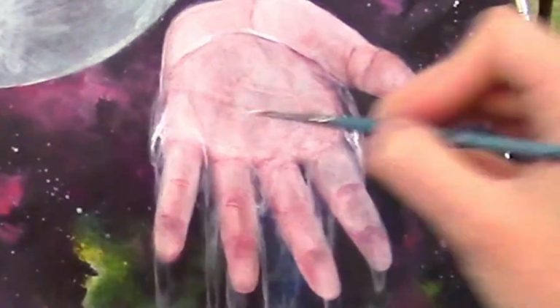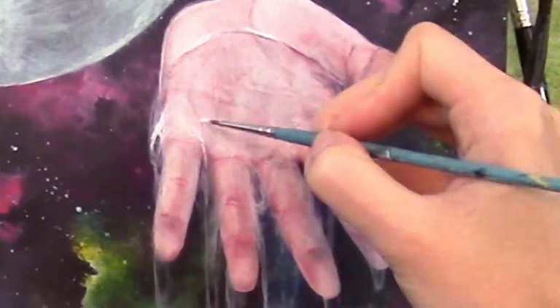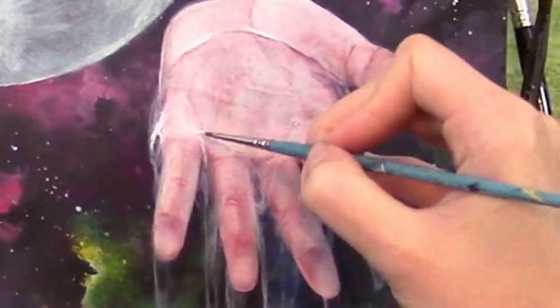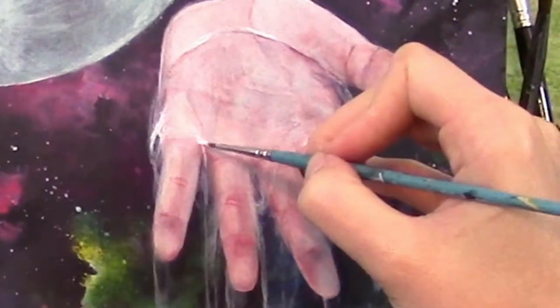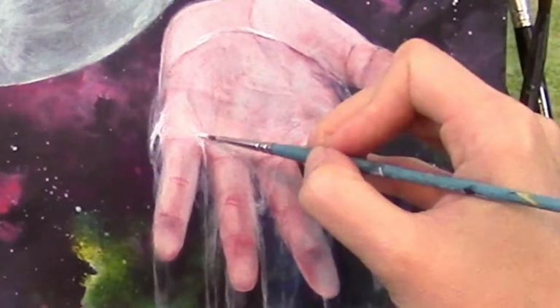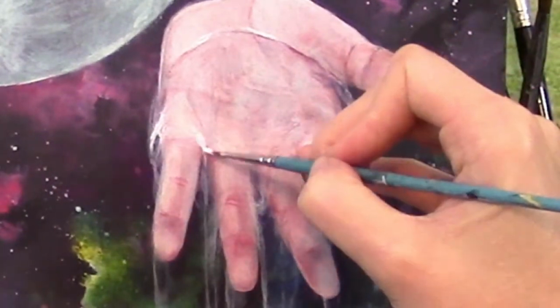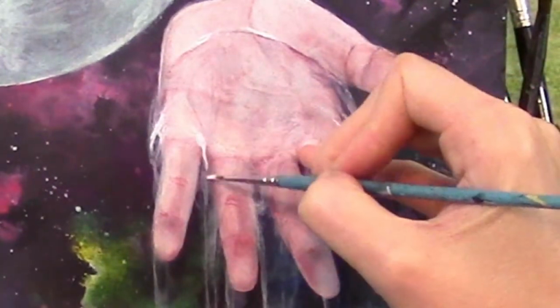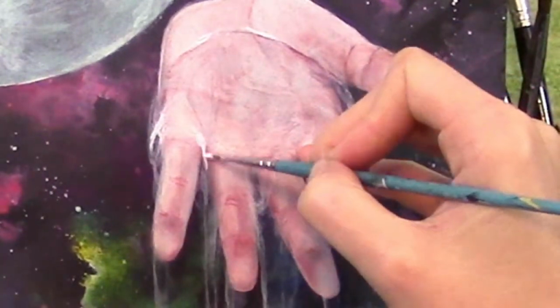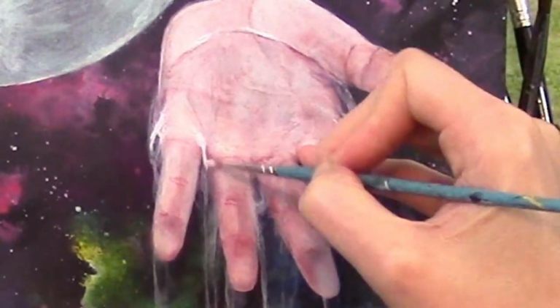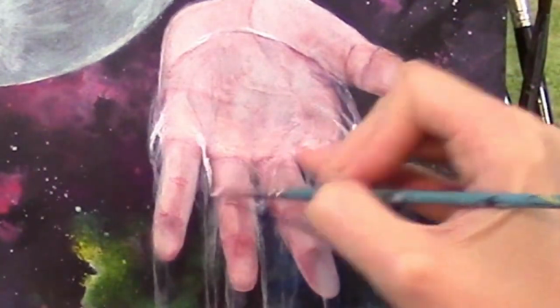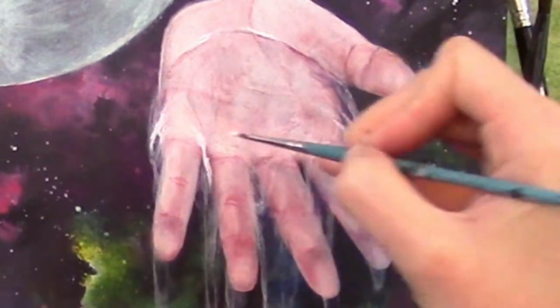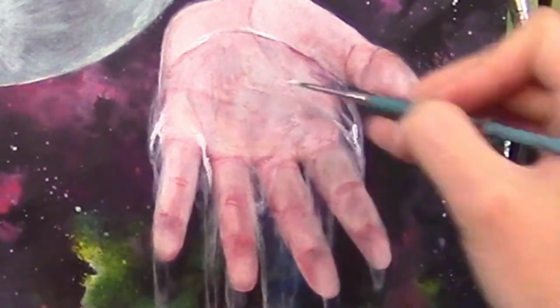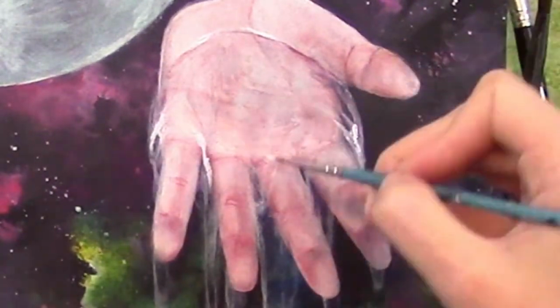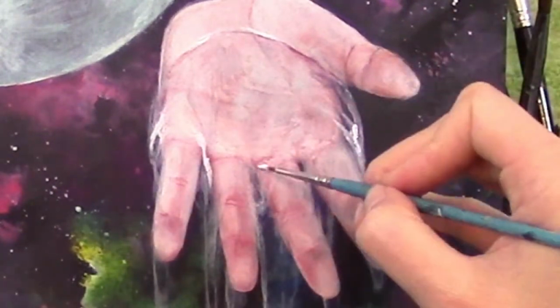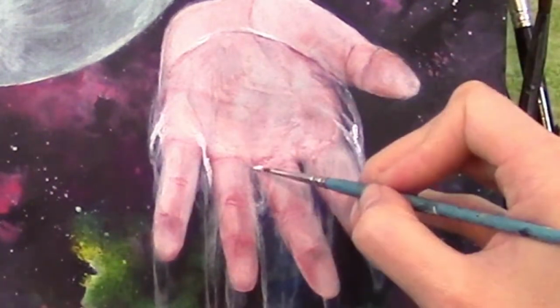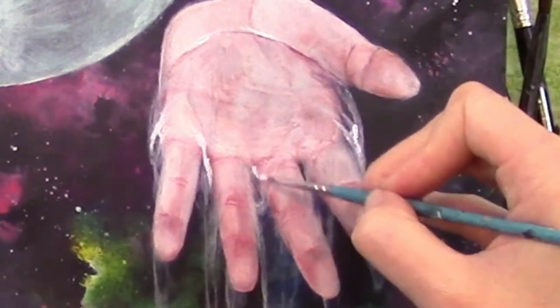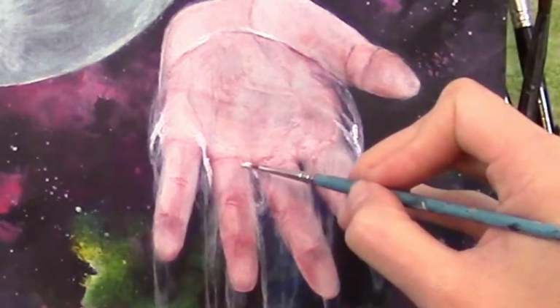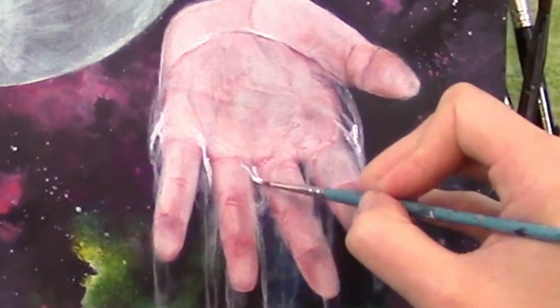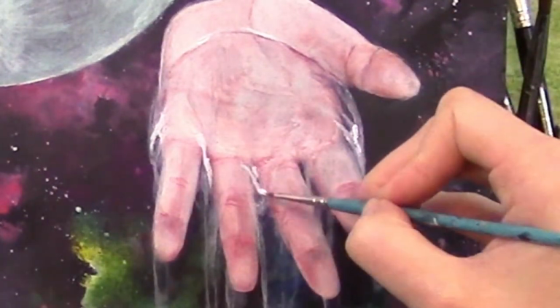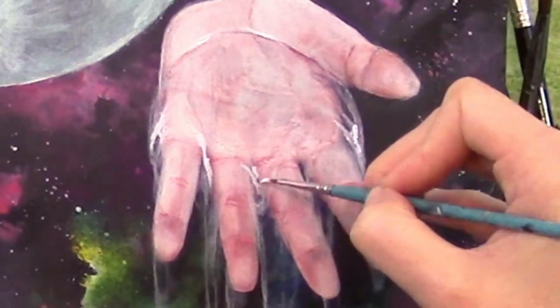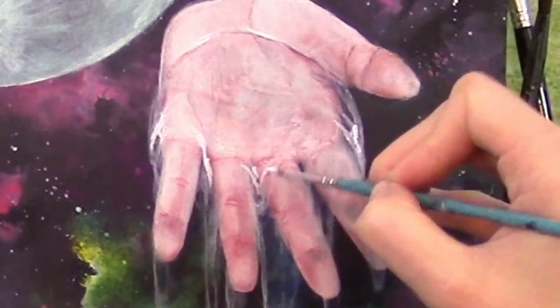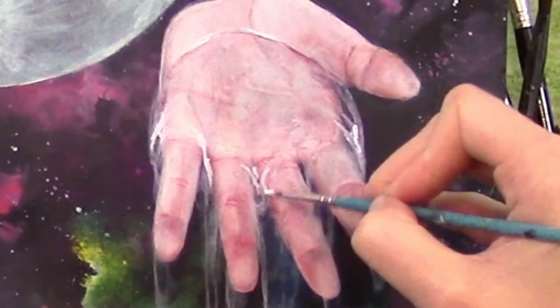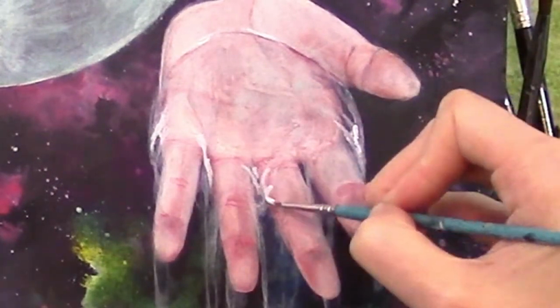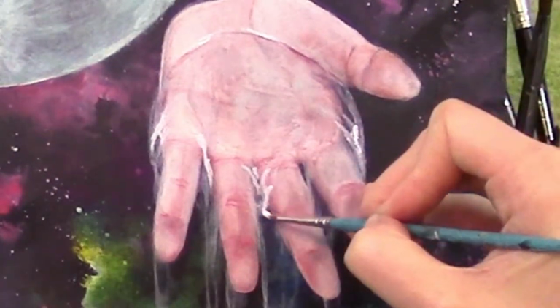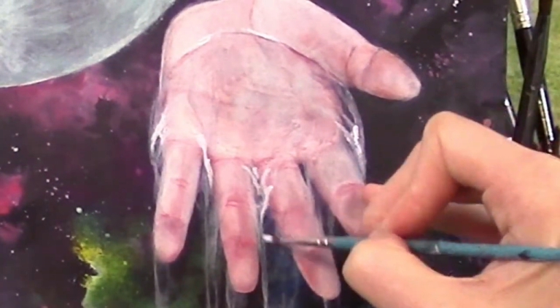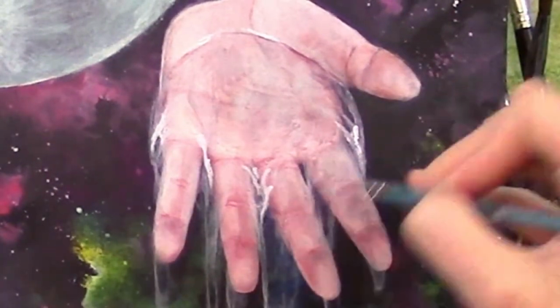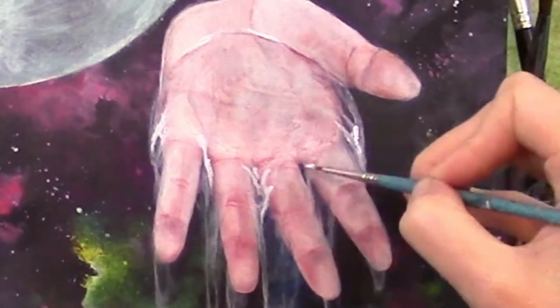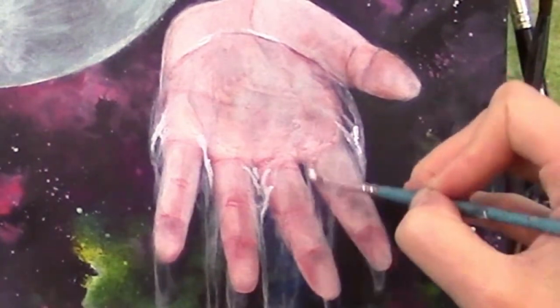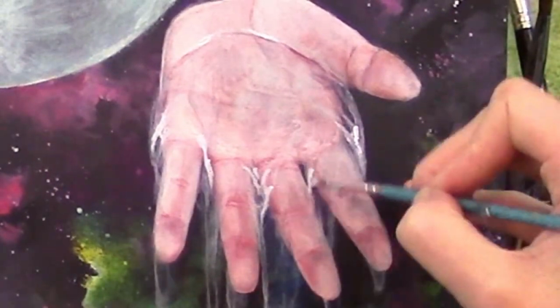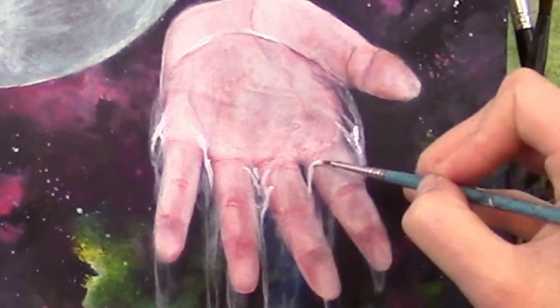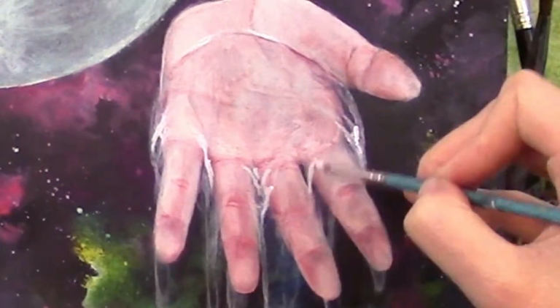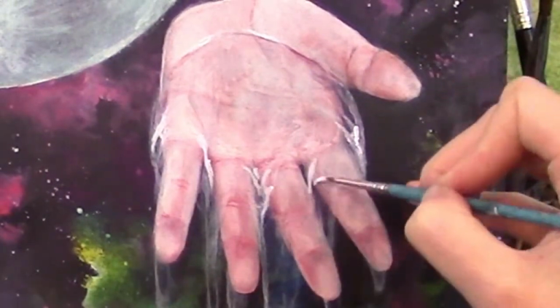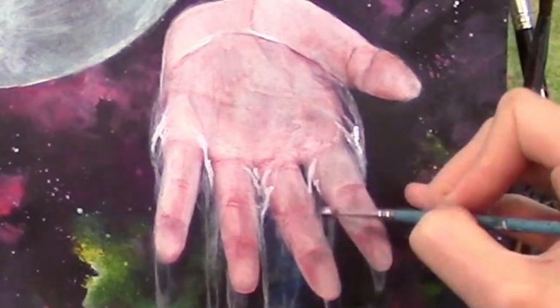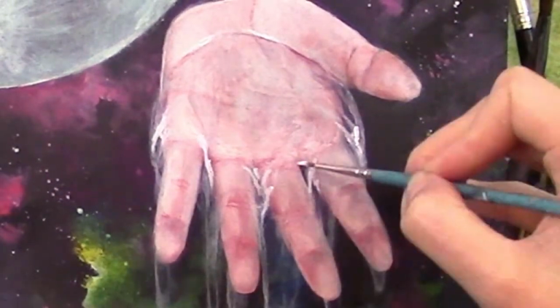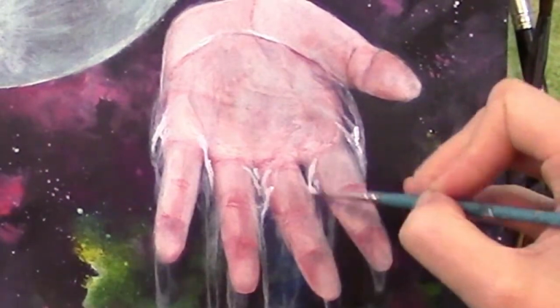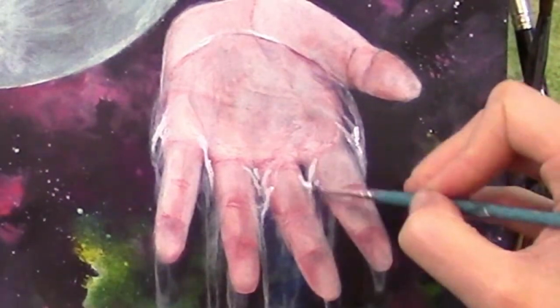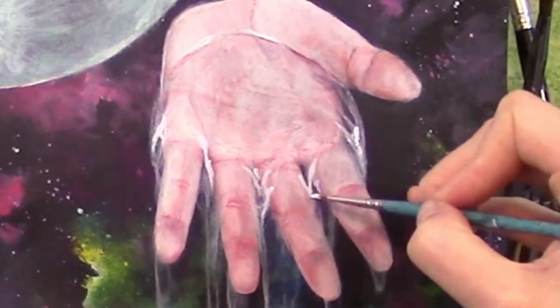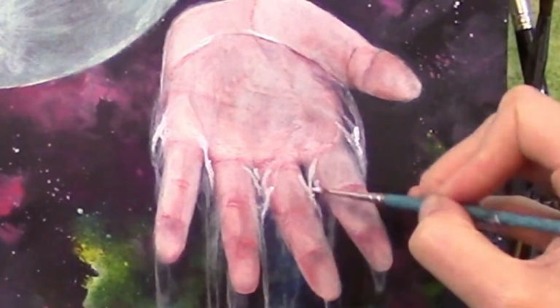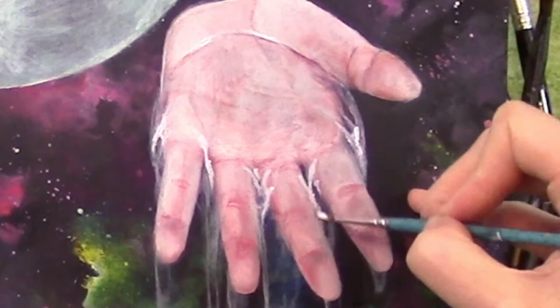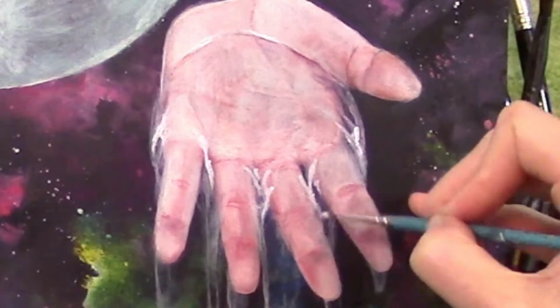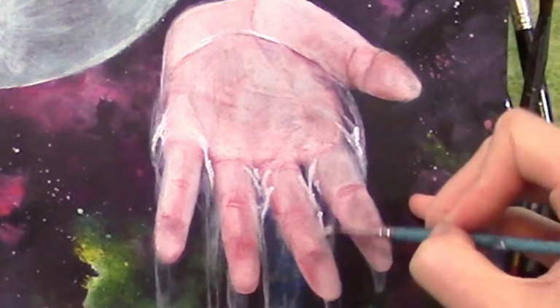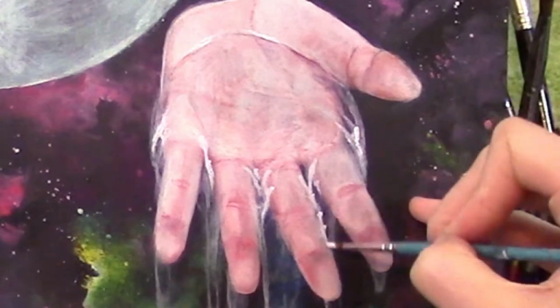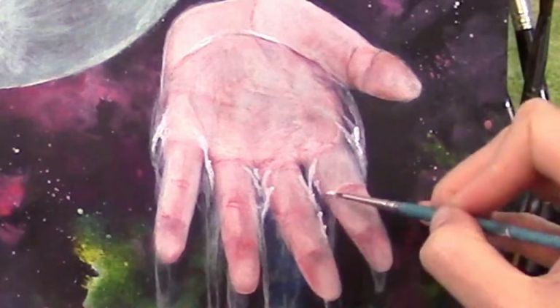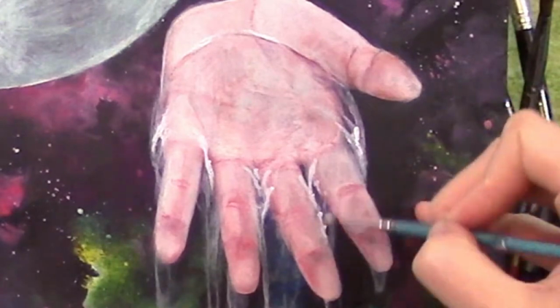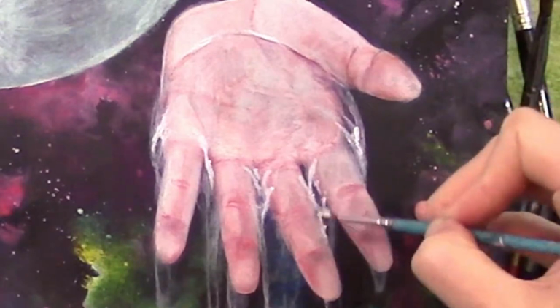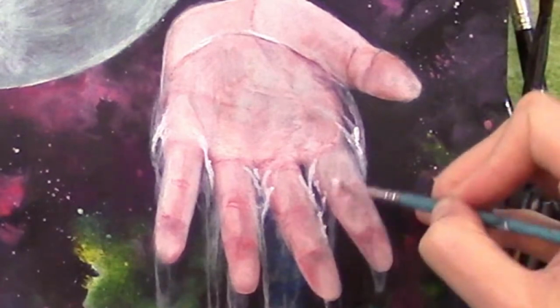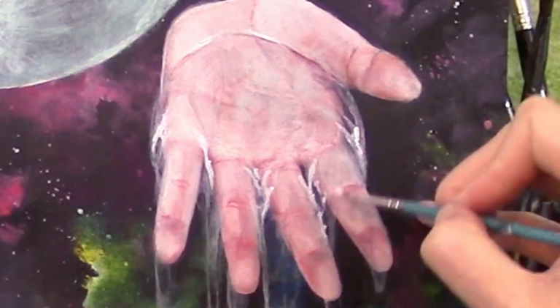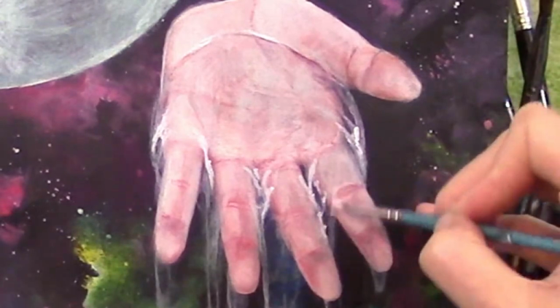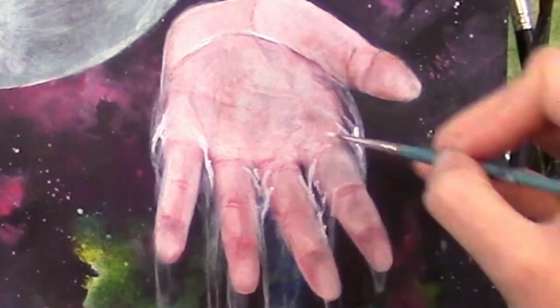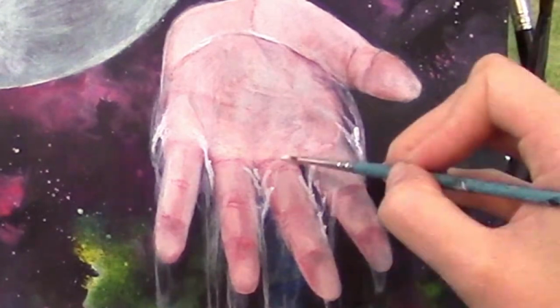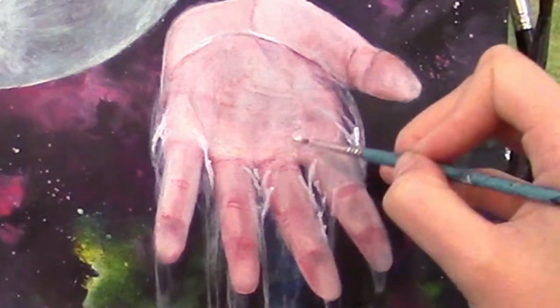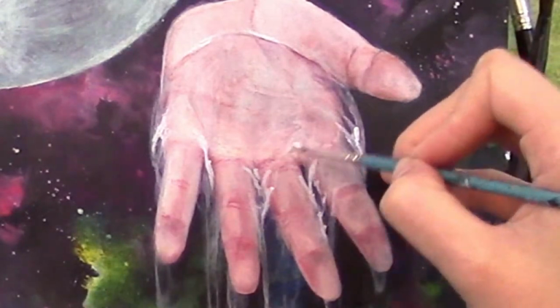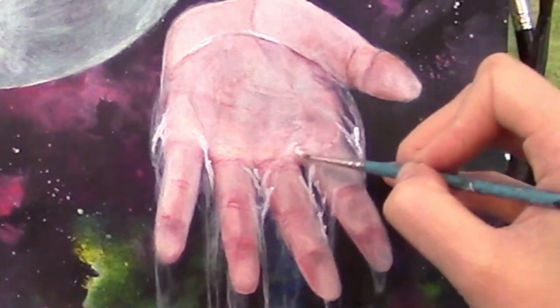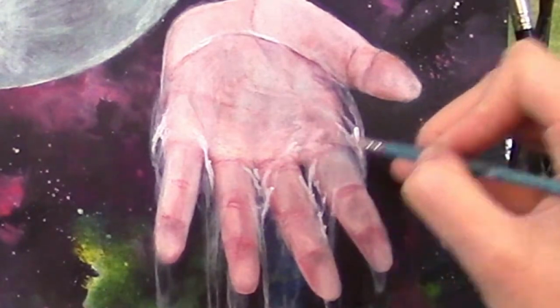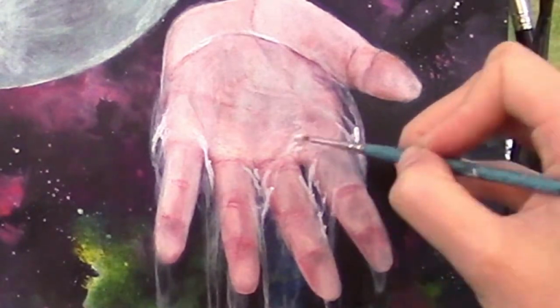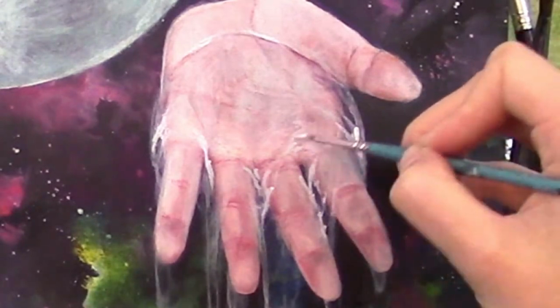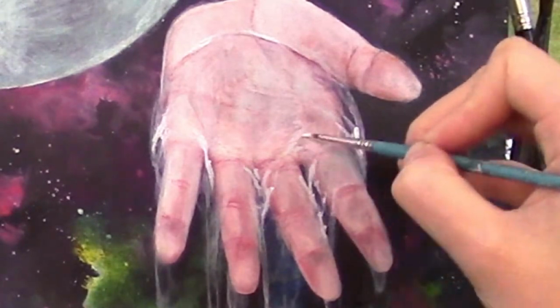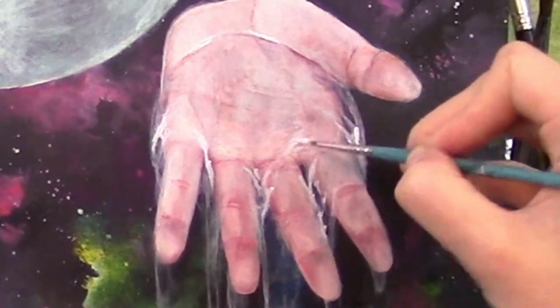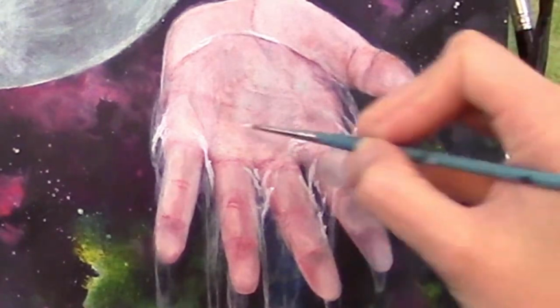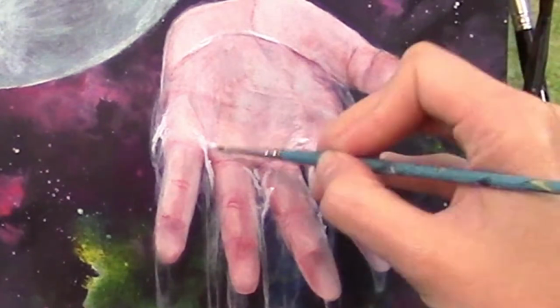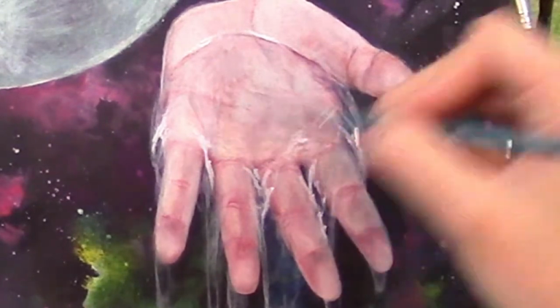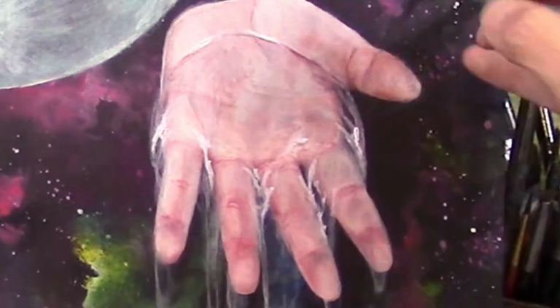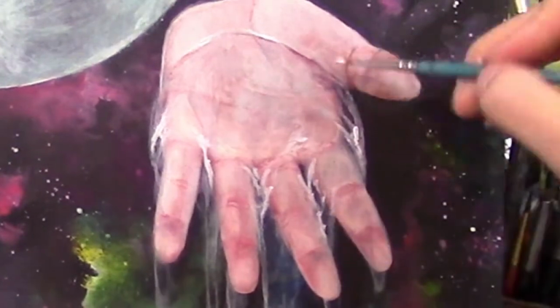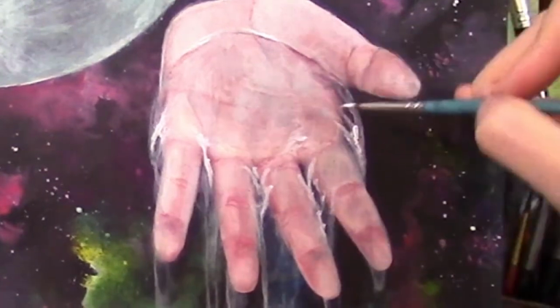This process is again repeated, building up another set of layers. So over and over again: paint, soften, paint, soften.